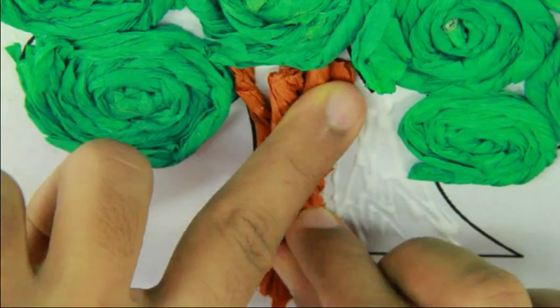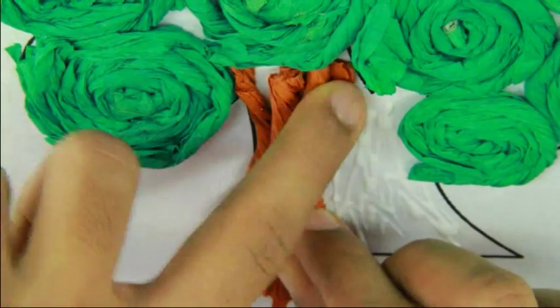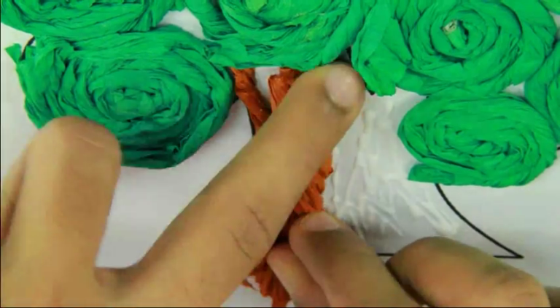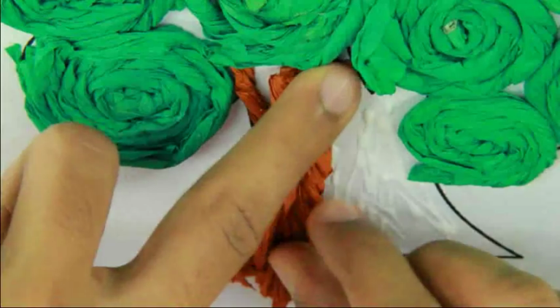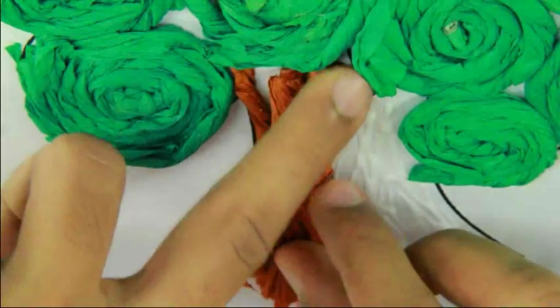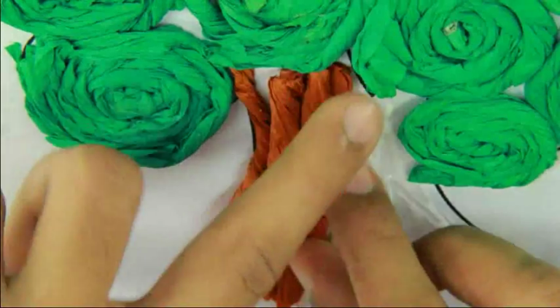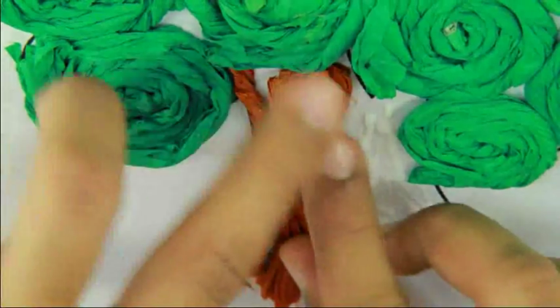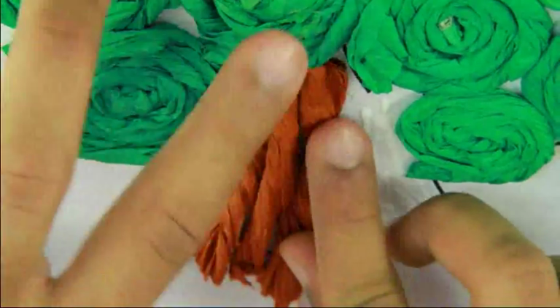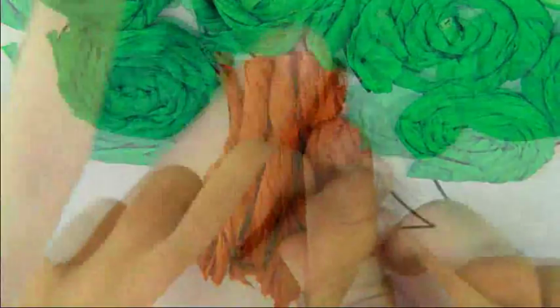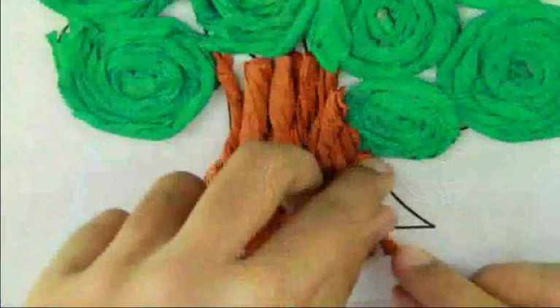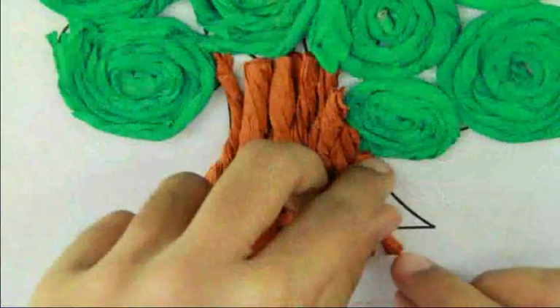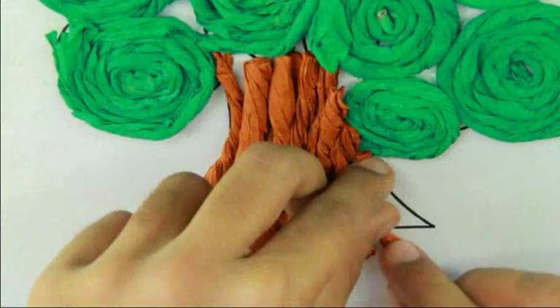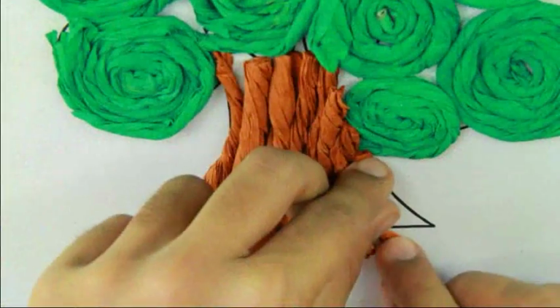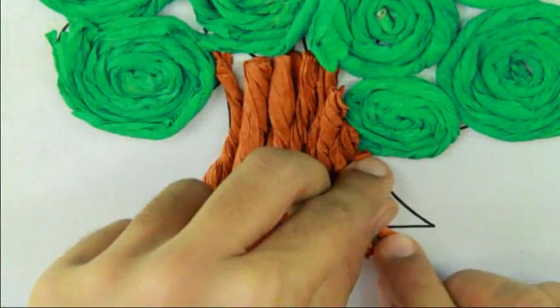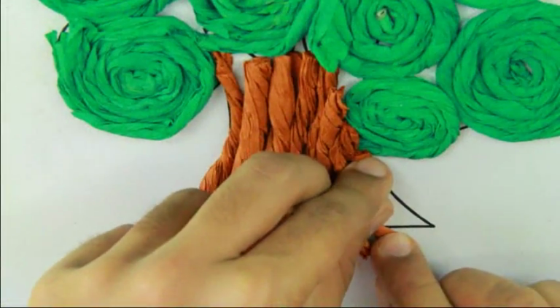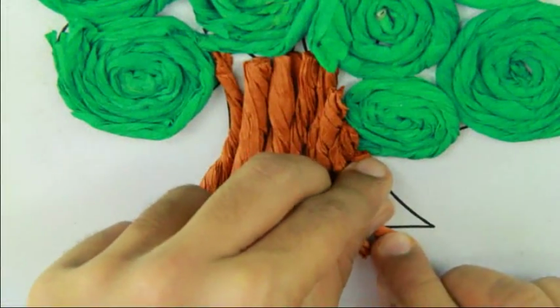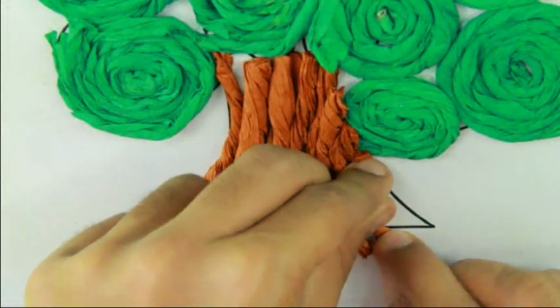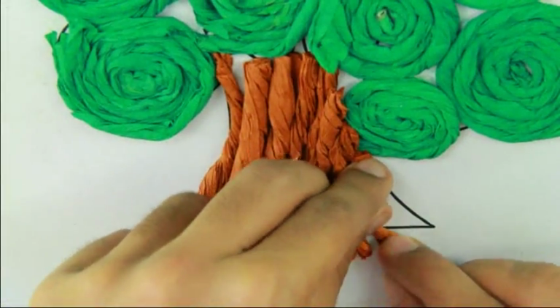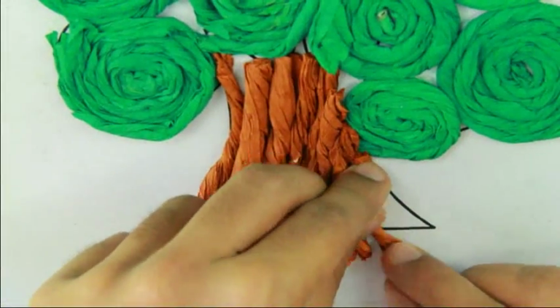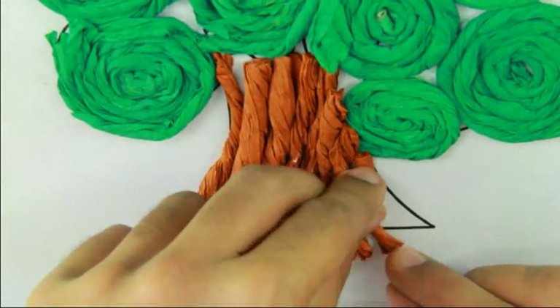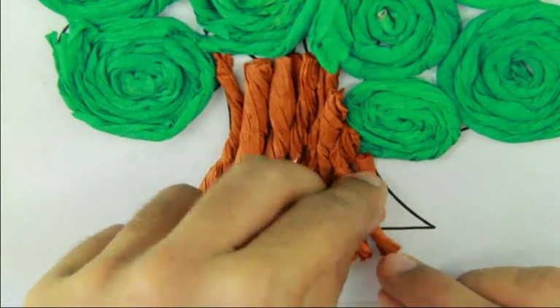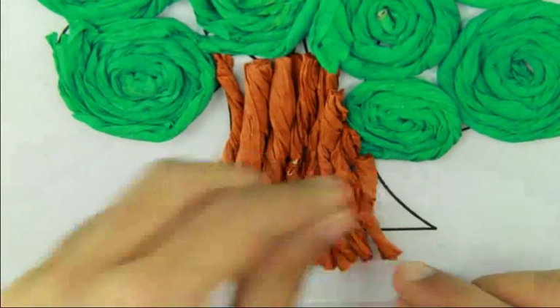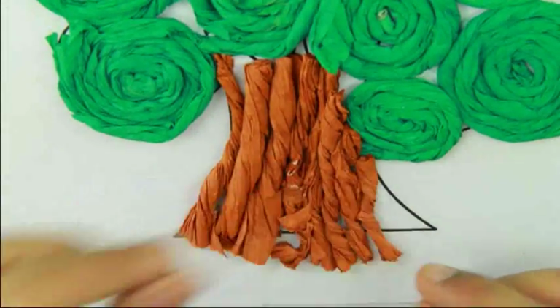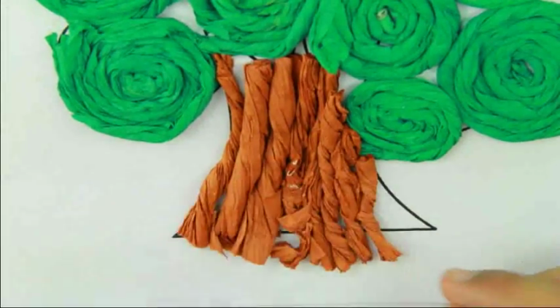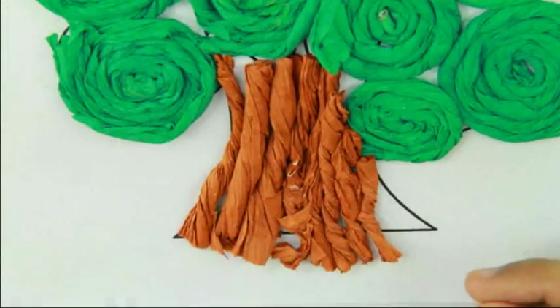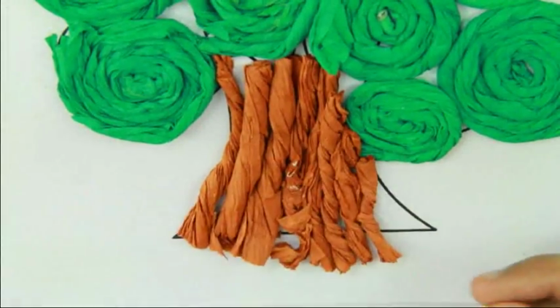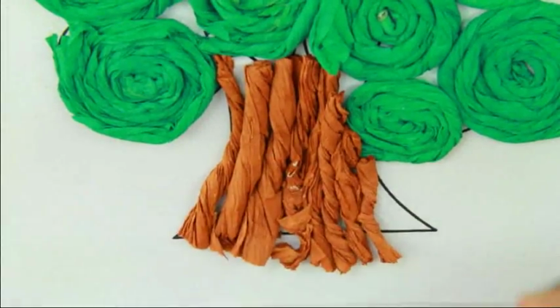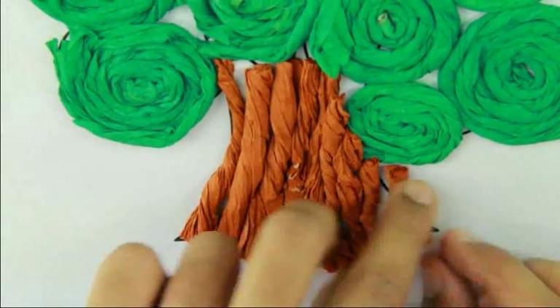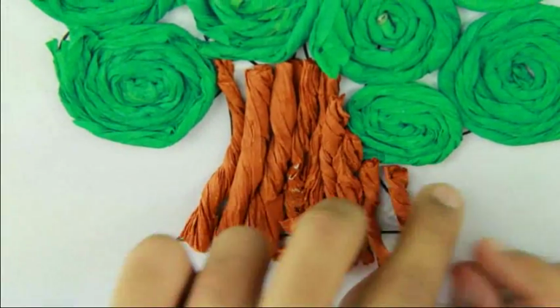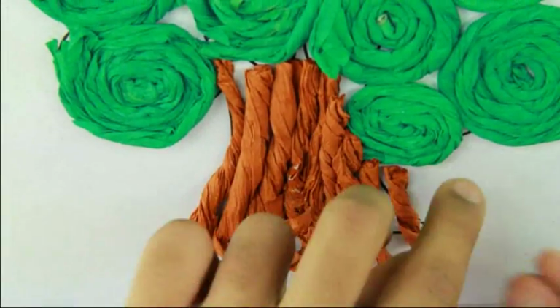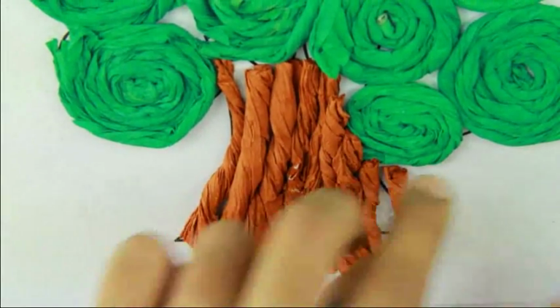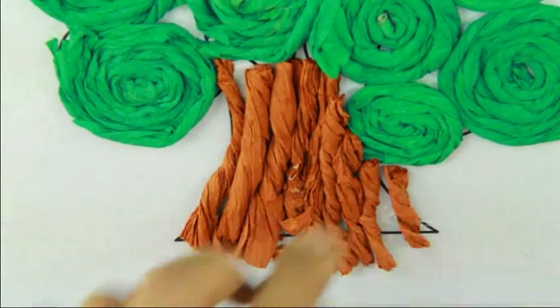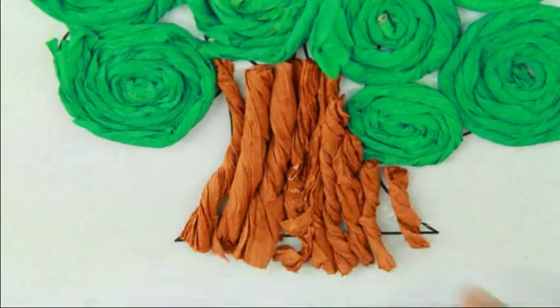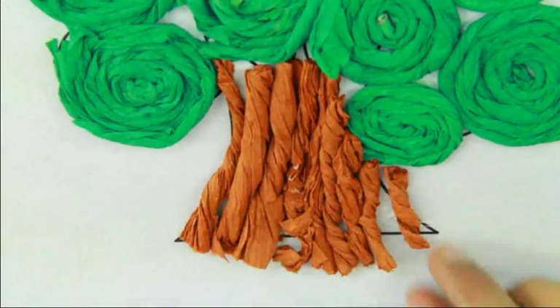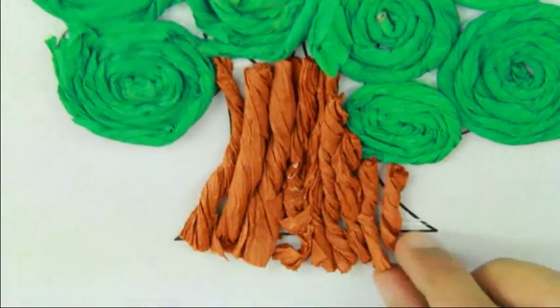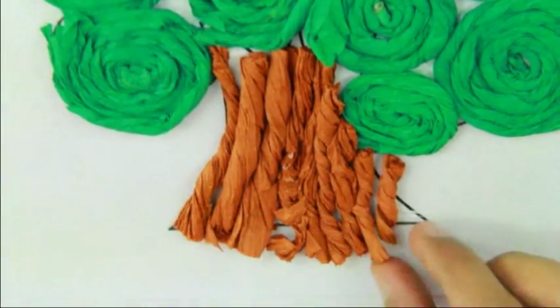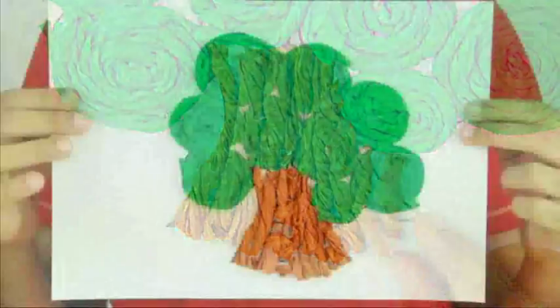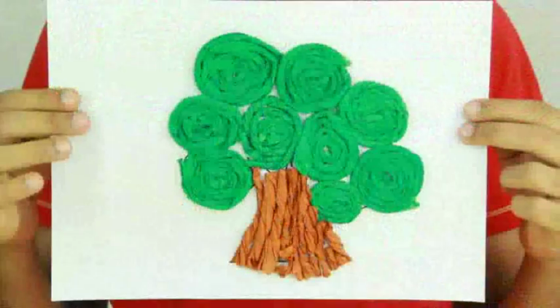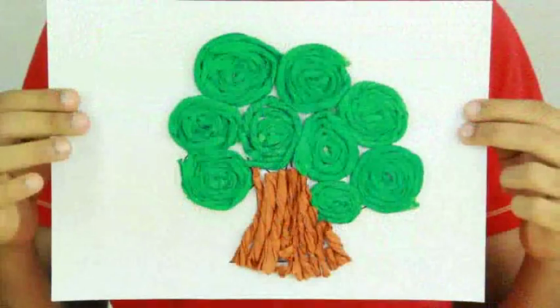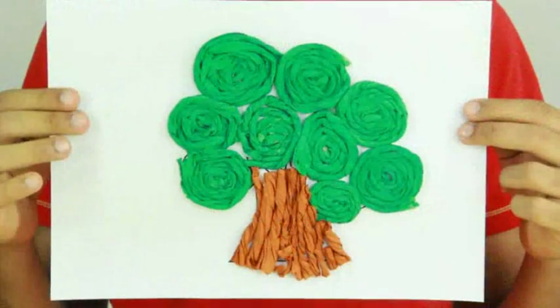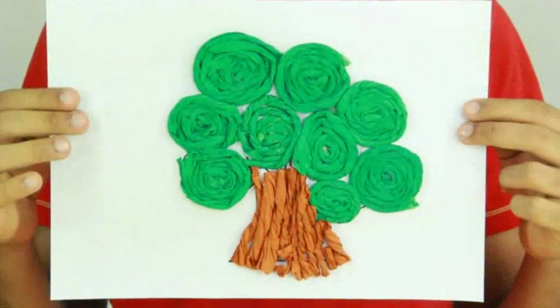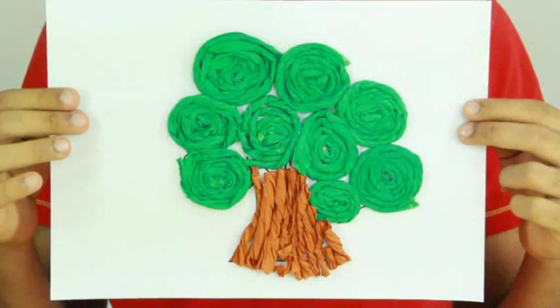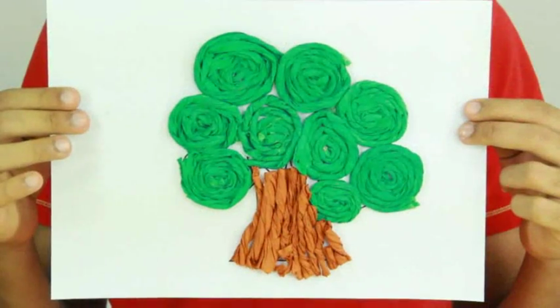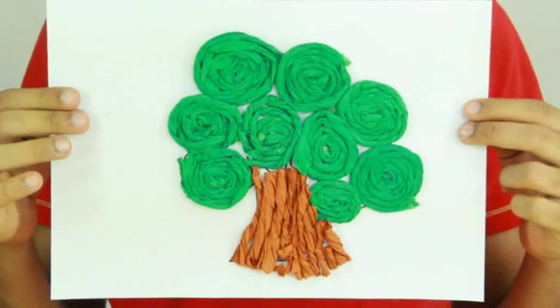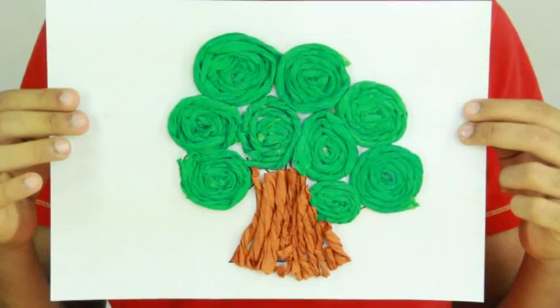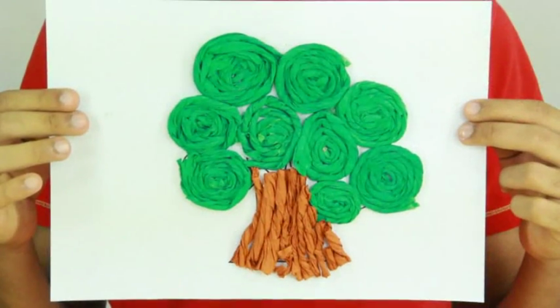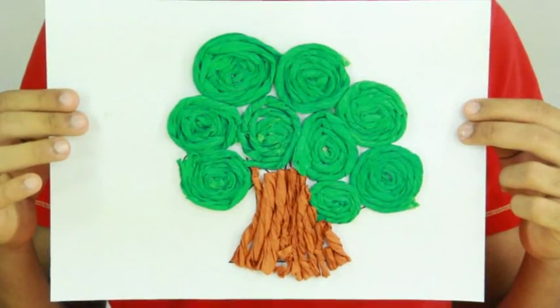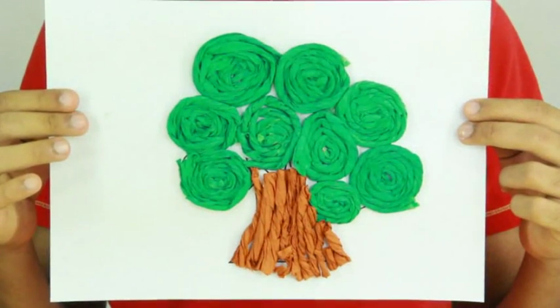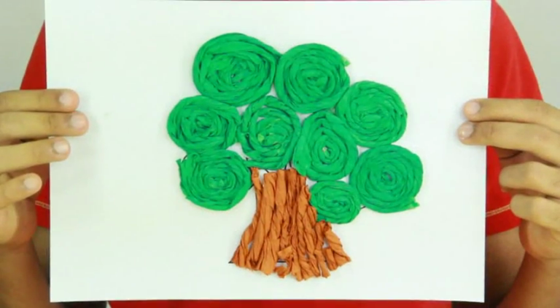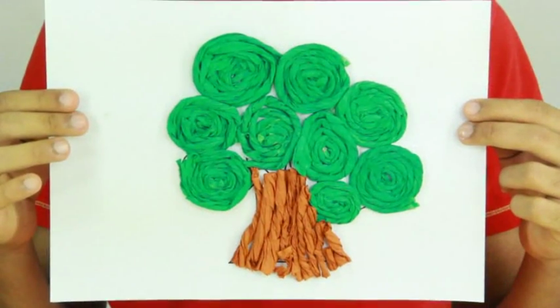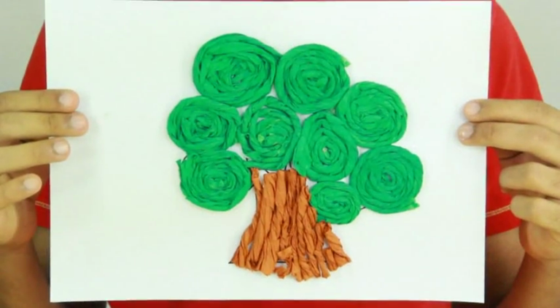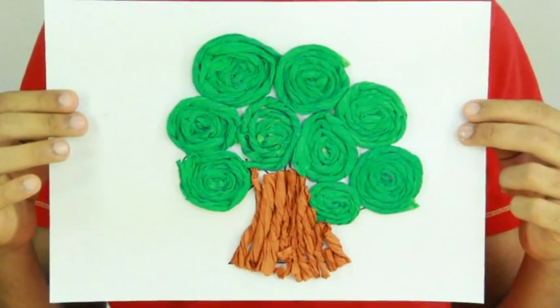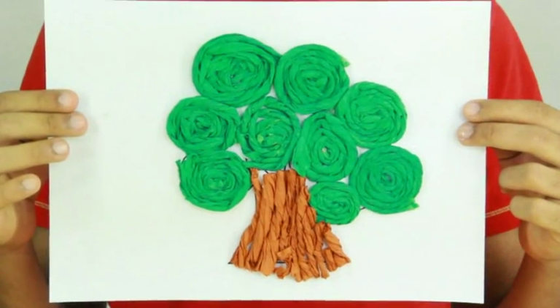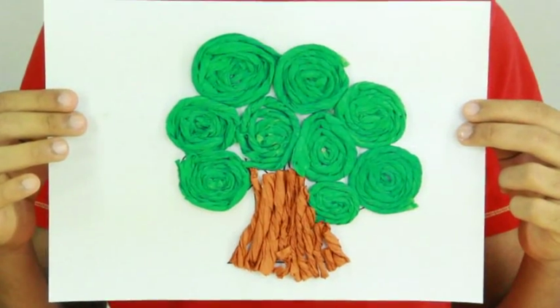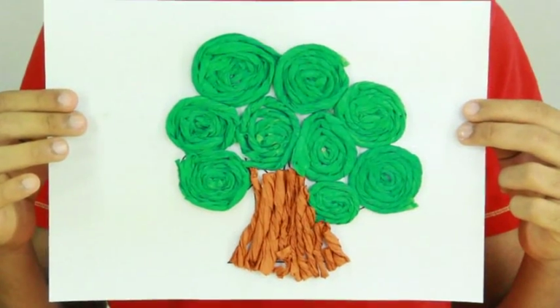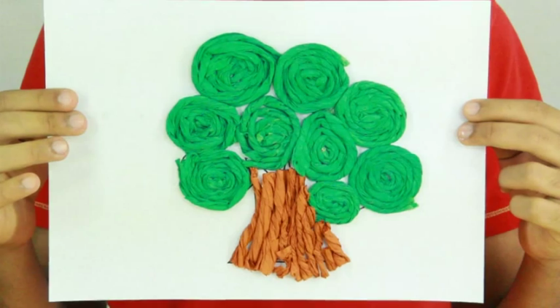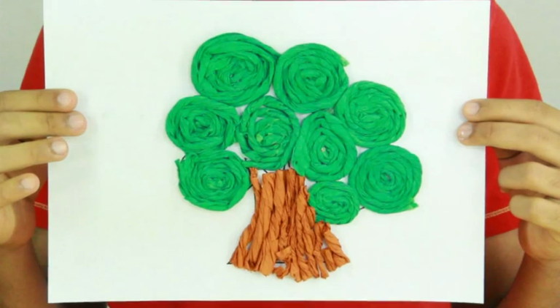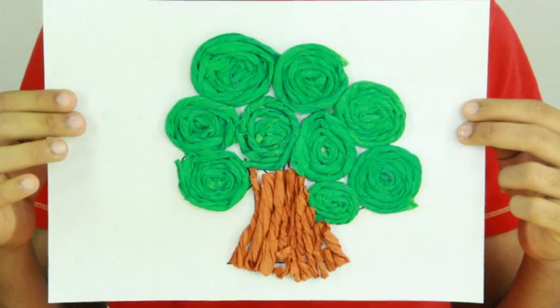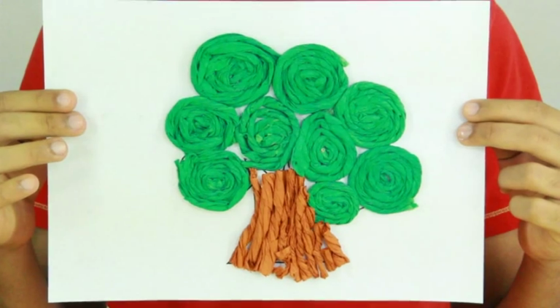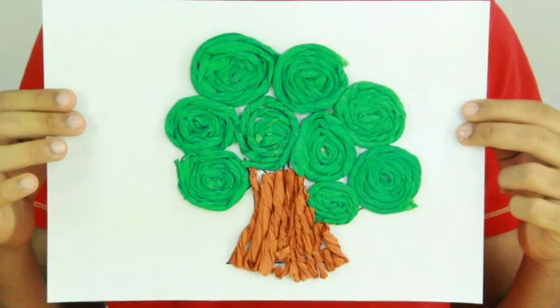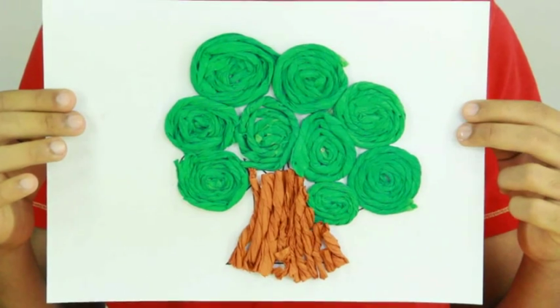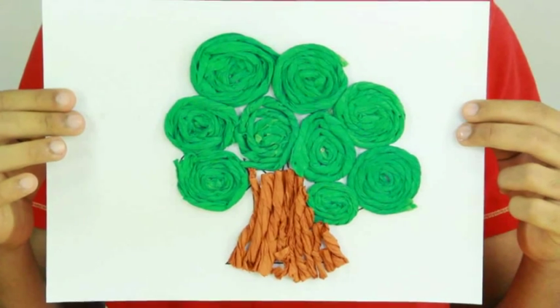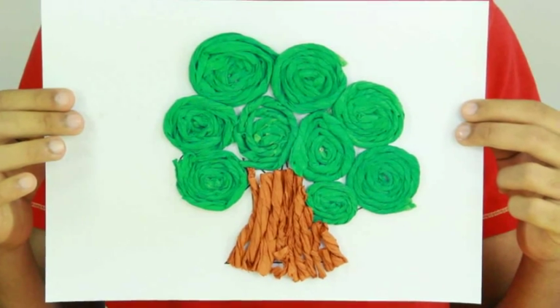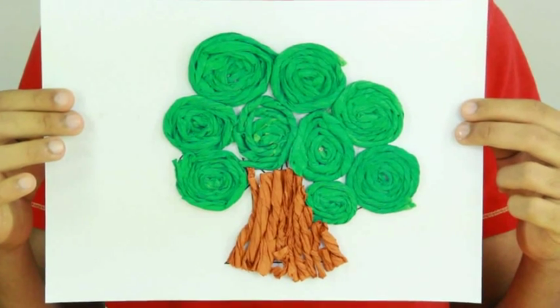Make it look neat. Here your roller crepe tree is ready.